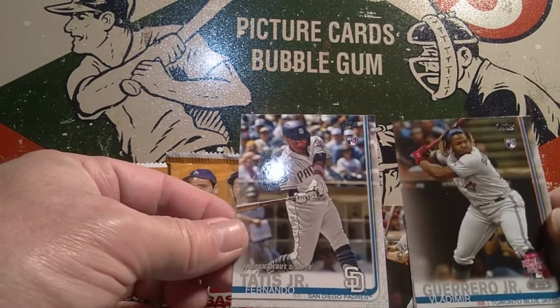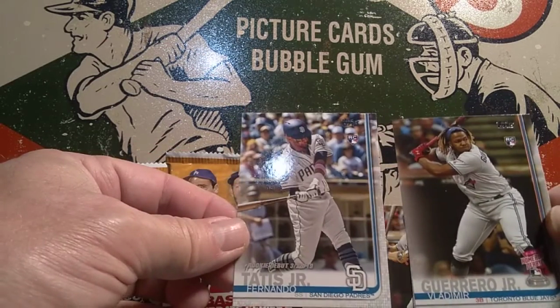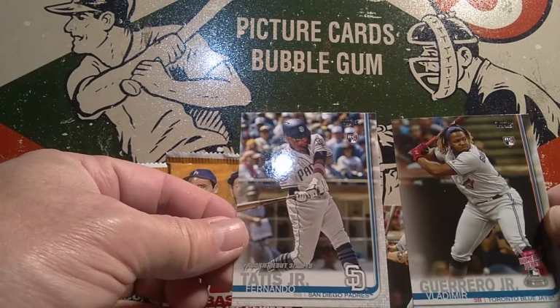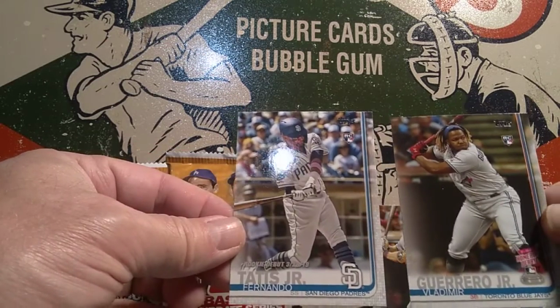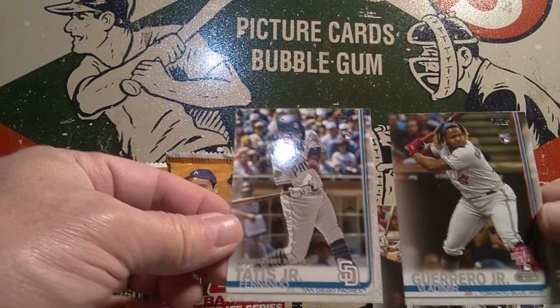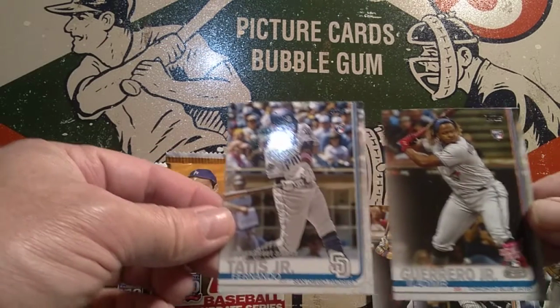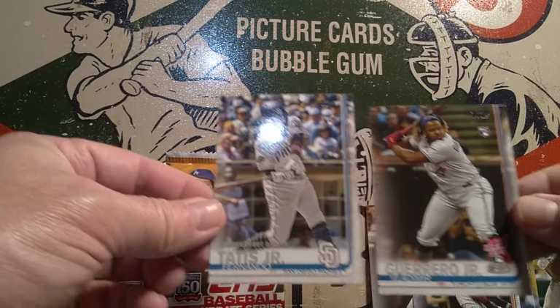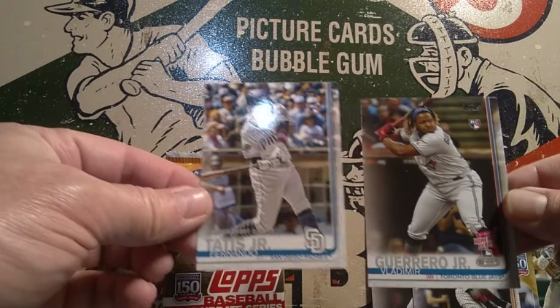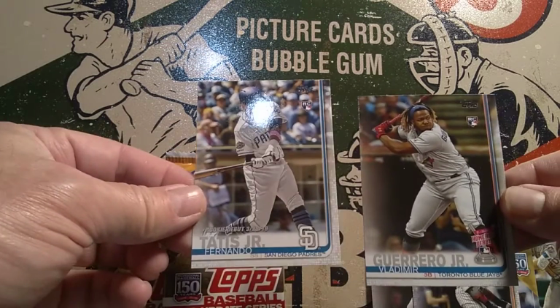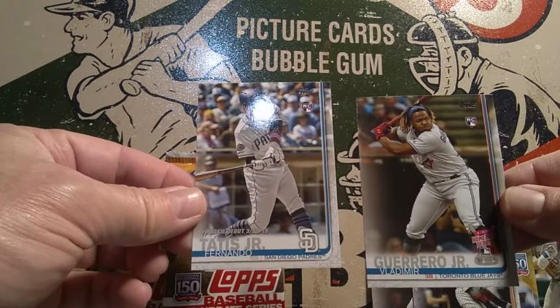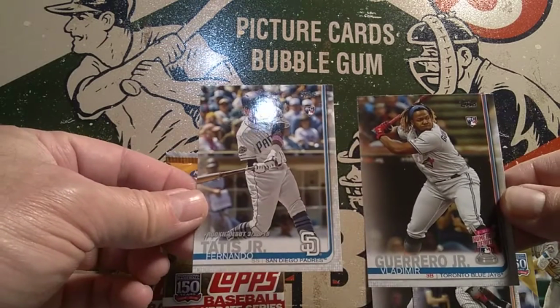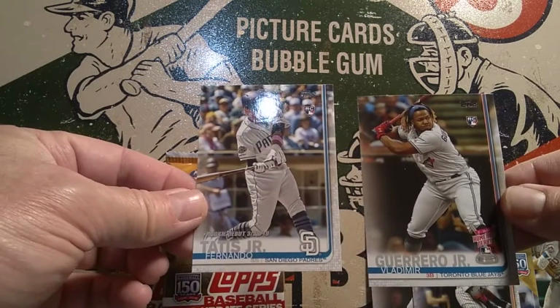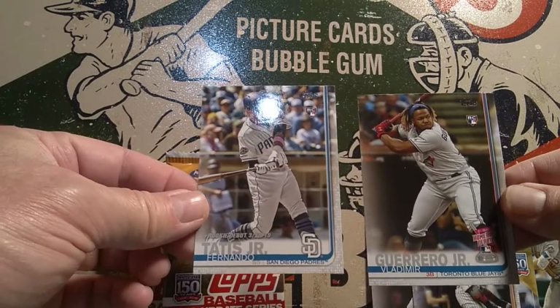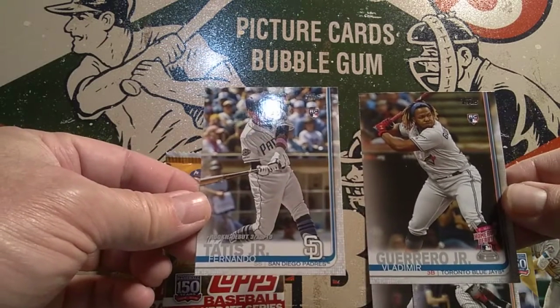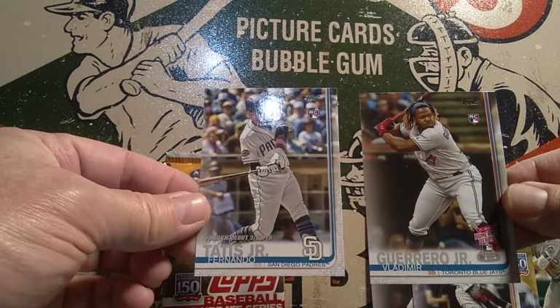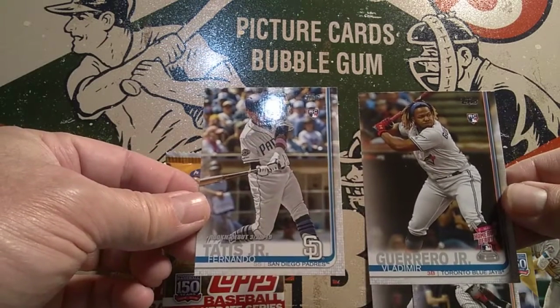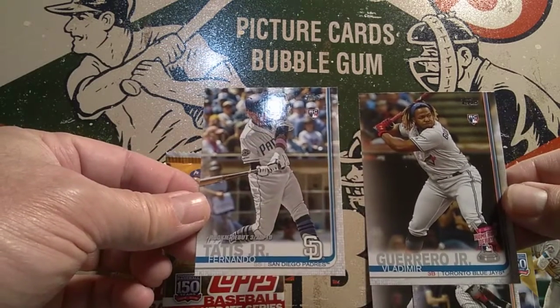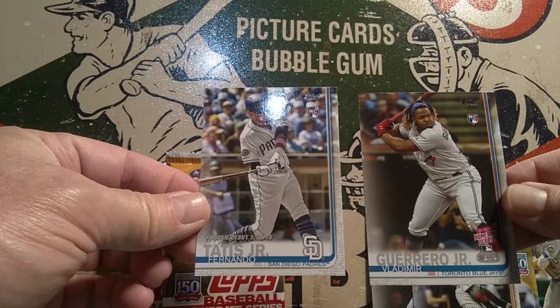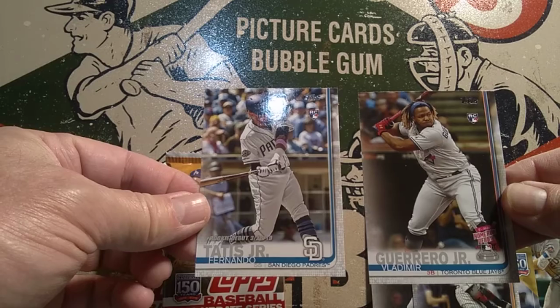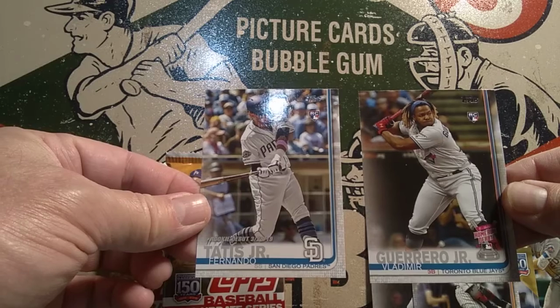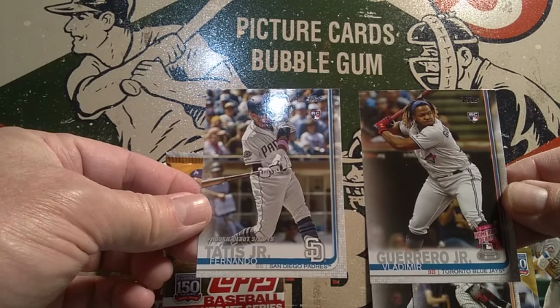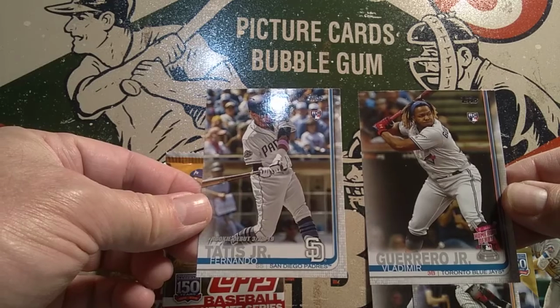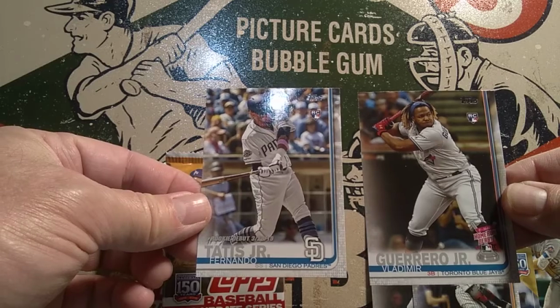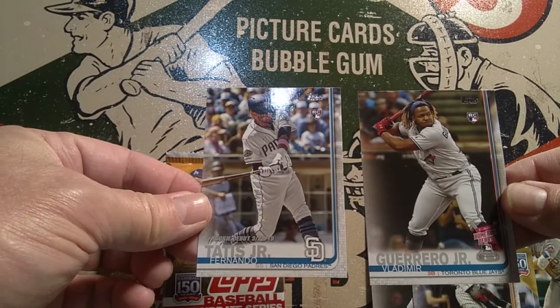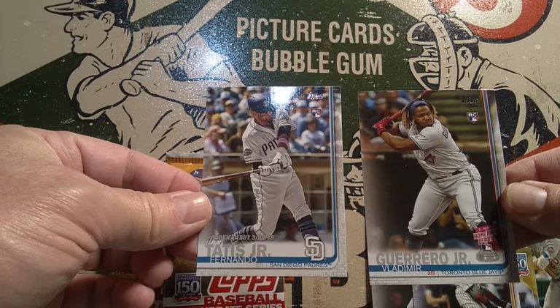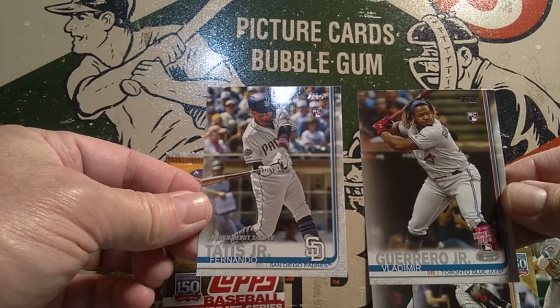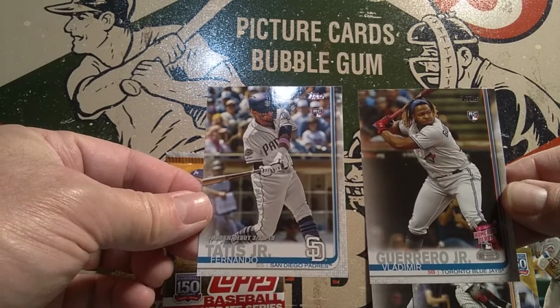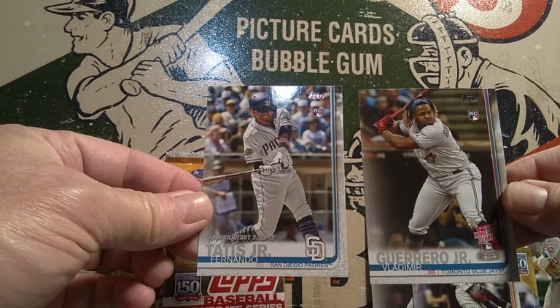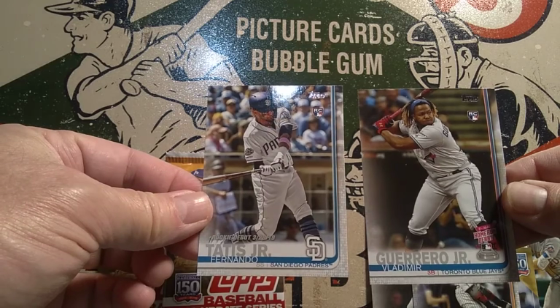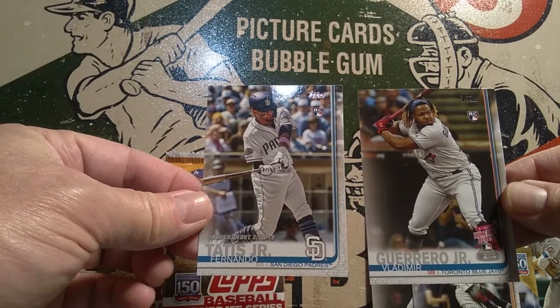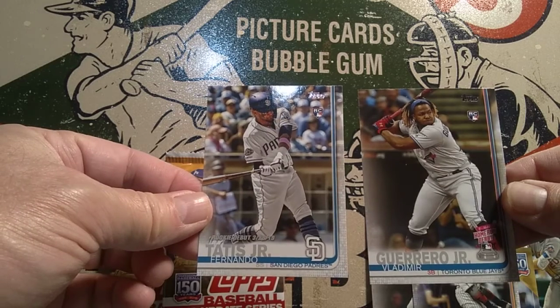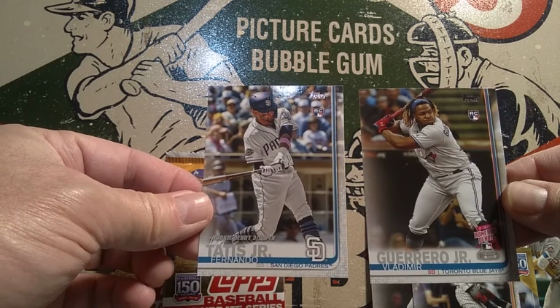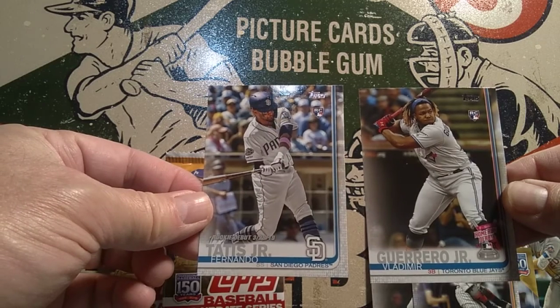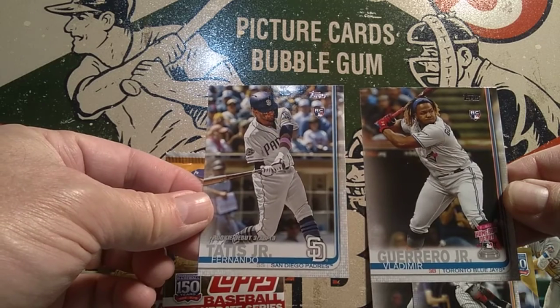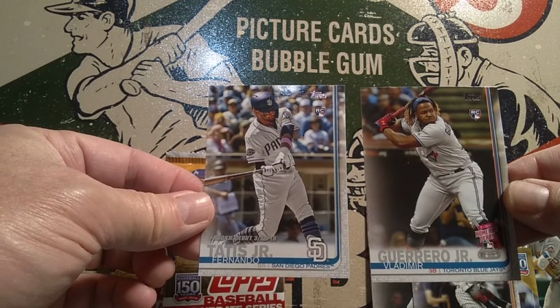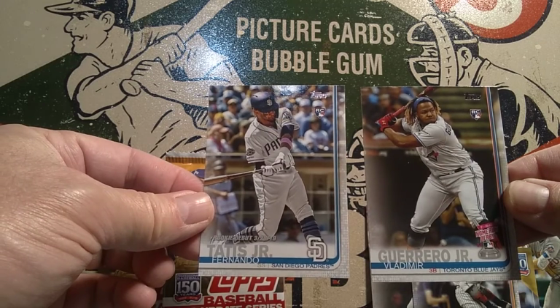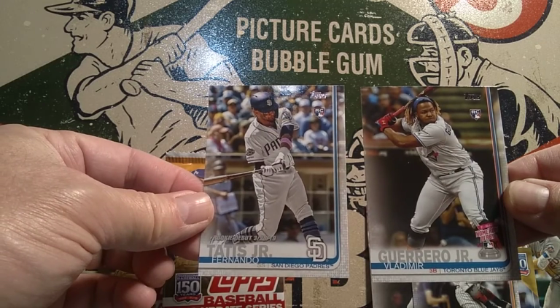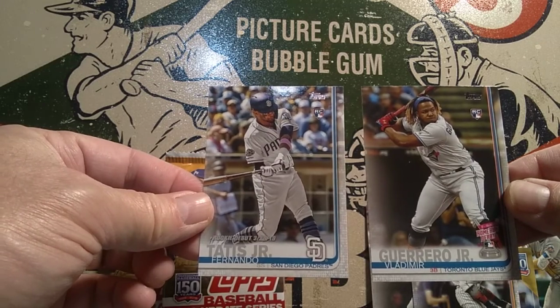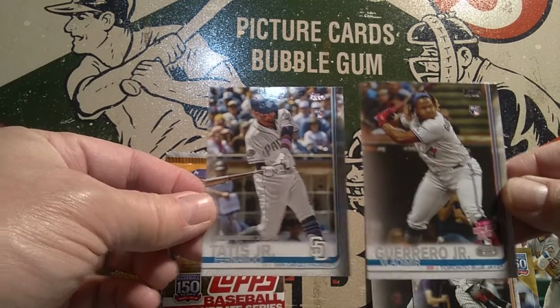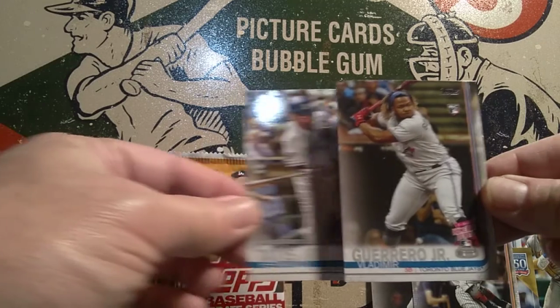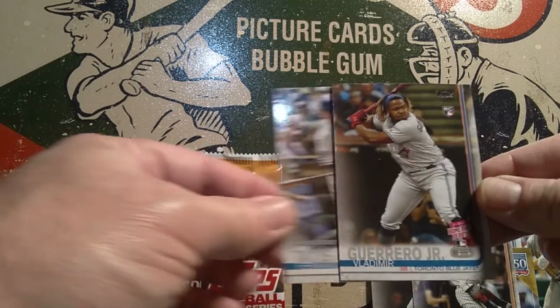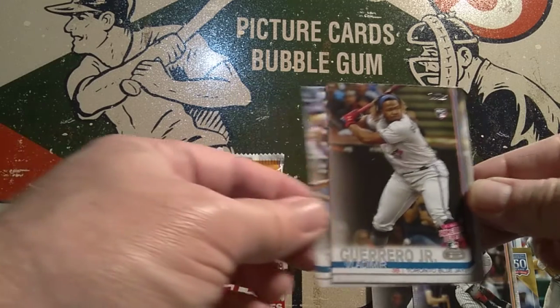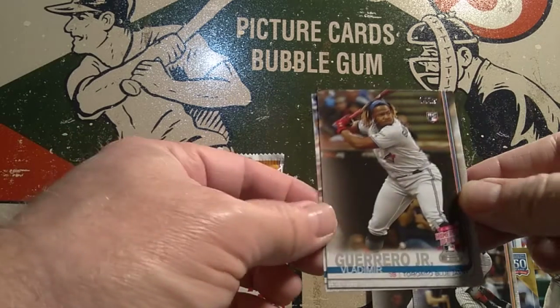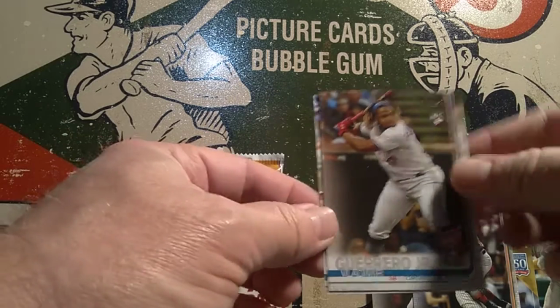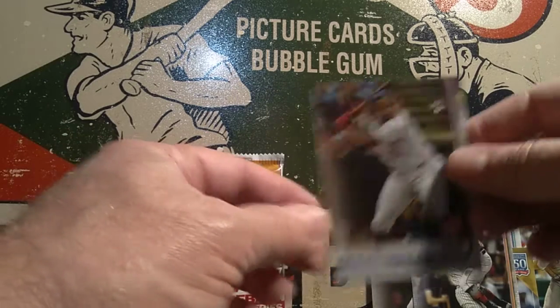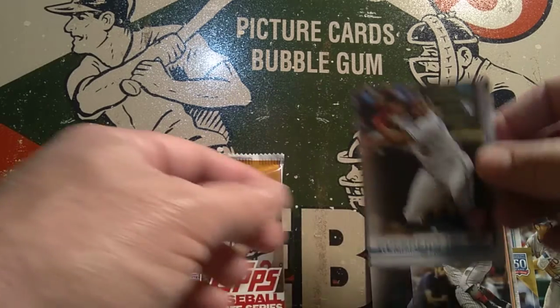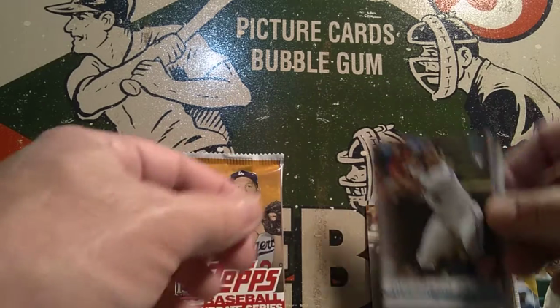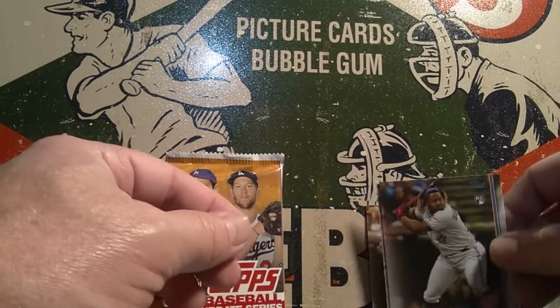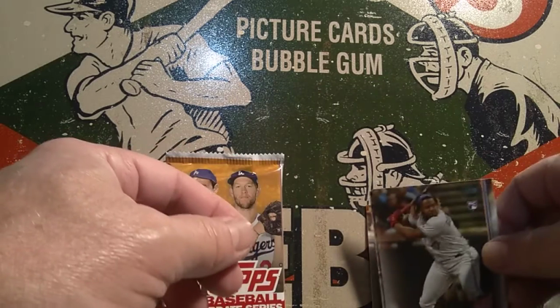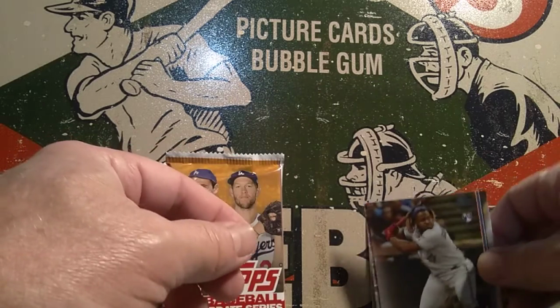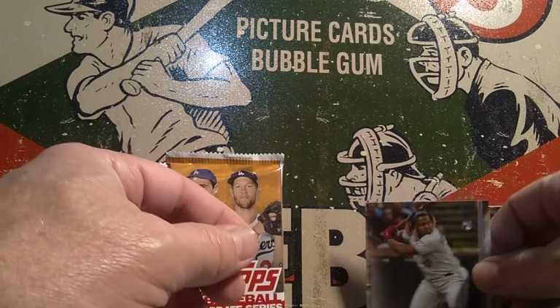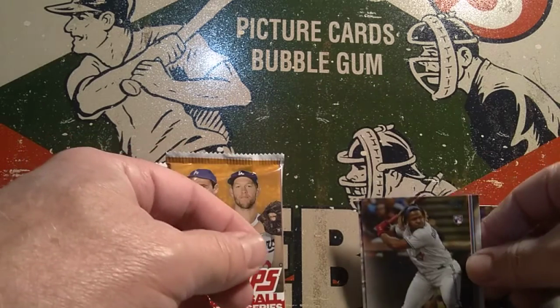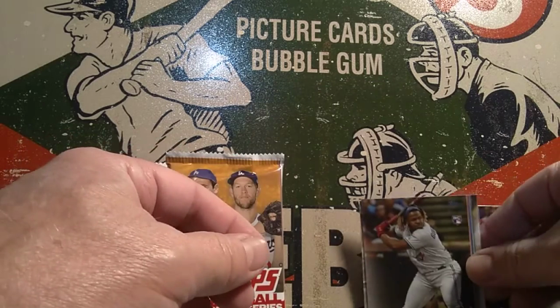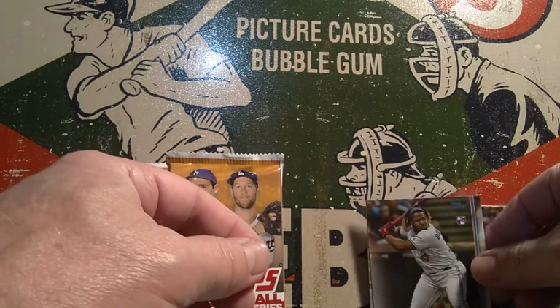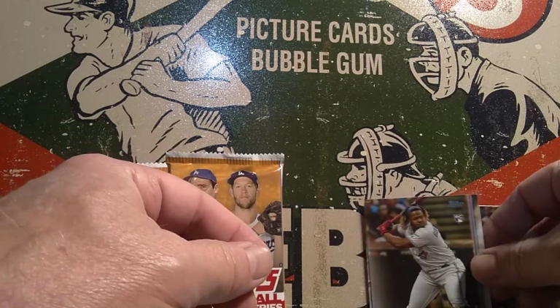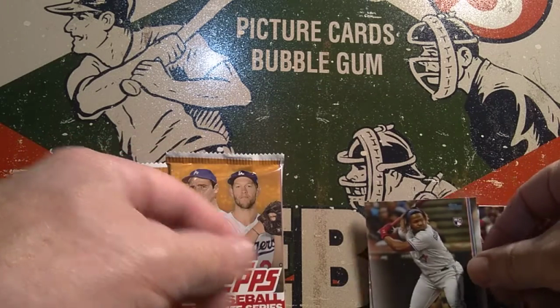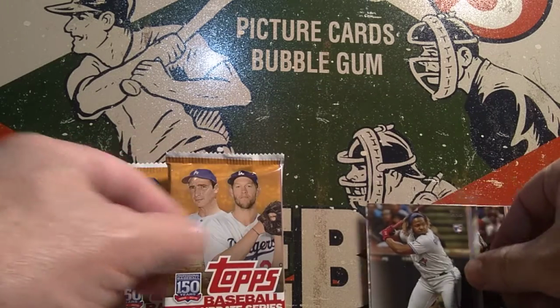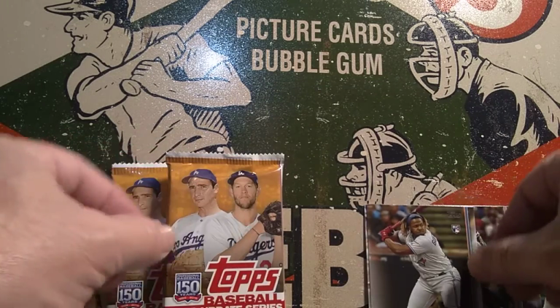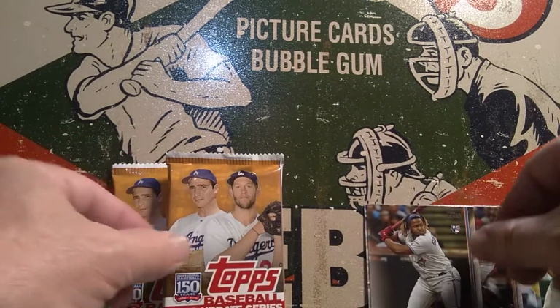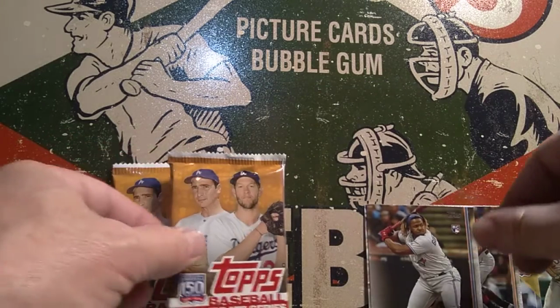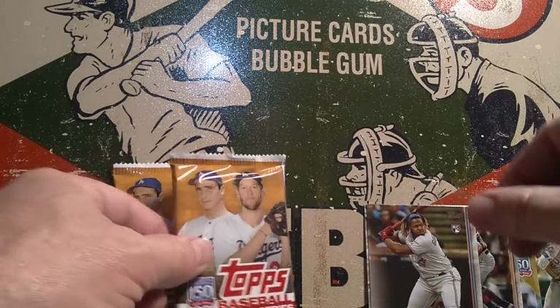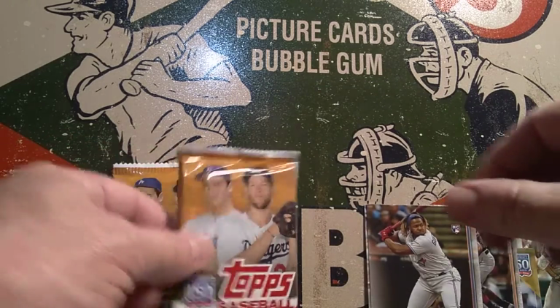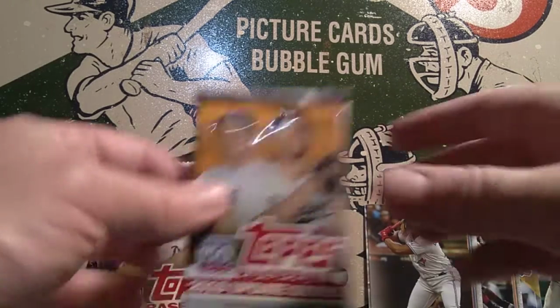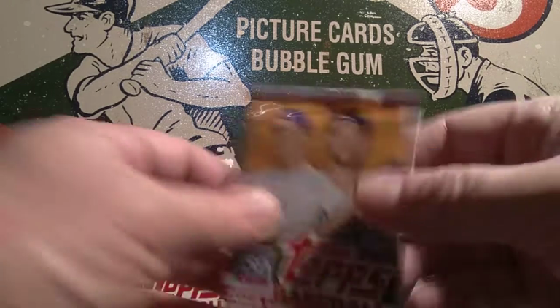Two of the big rookie cards of the set — the Tatis Jr. and the Guerrero Jr. — two juniors back-to-back.